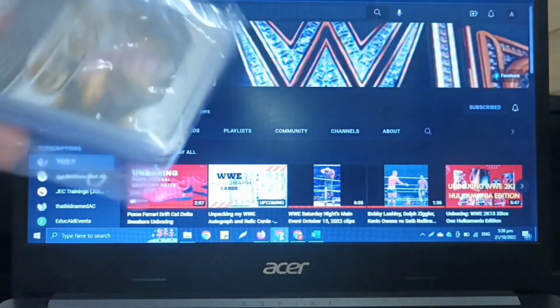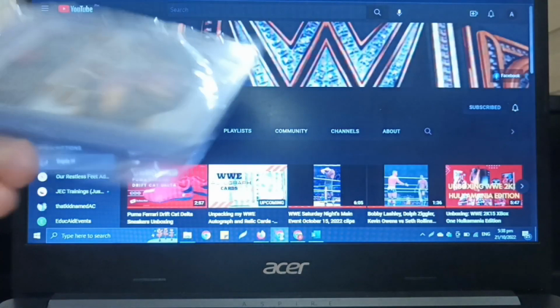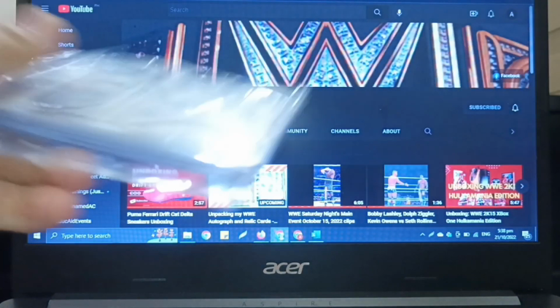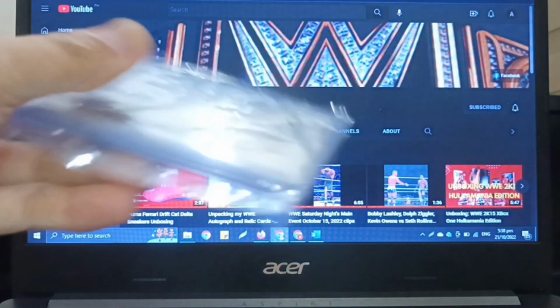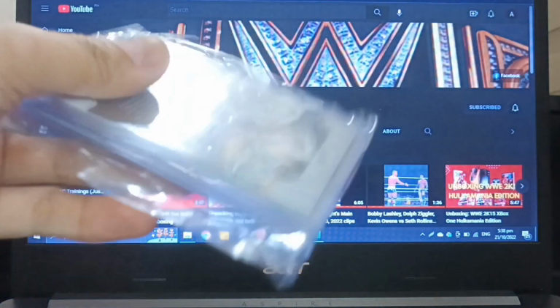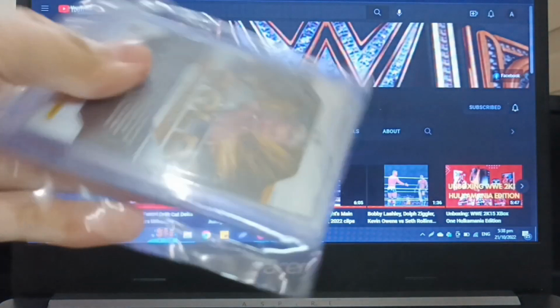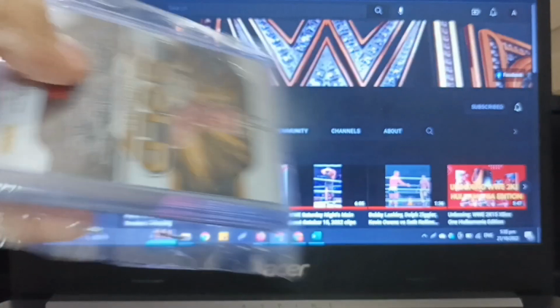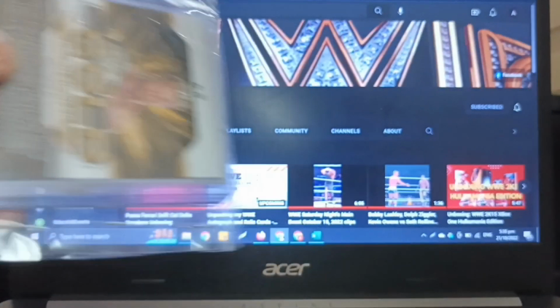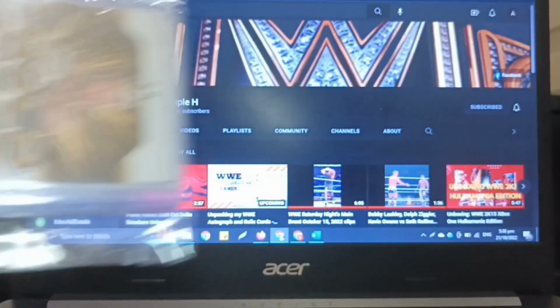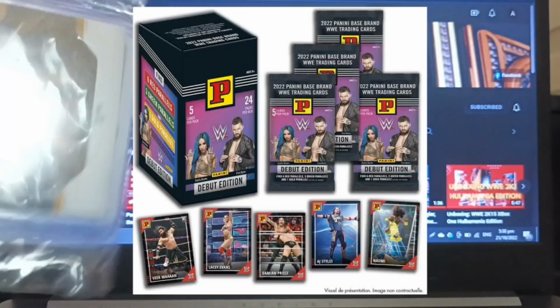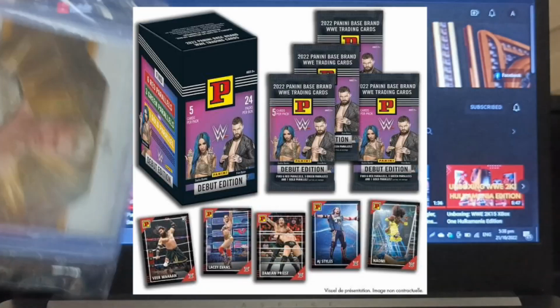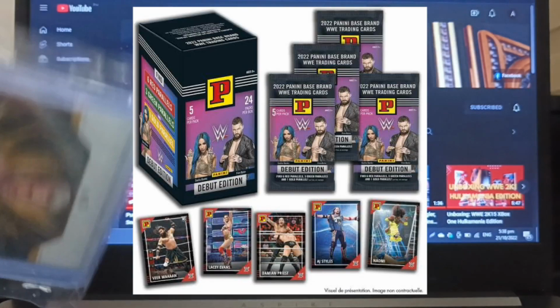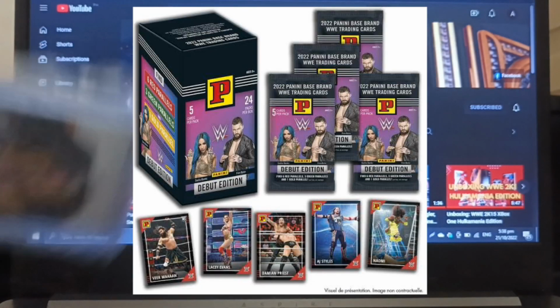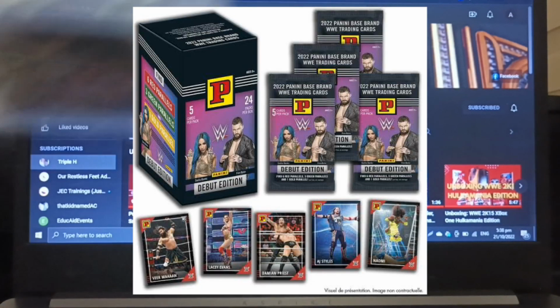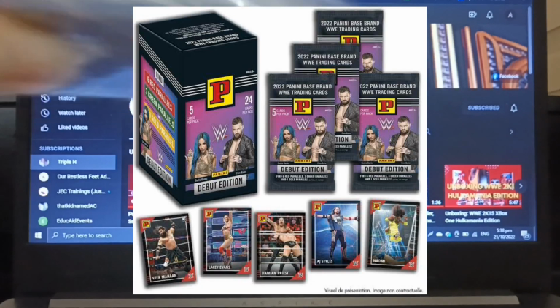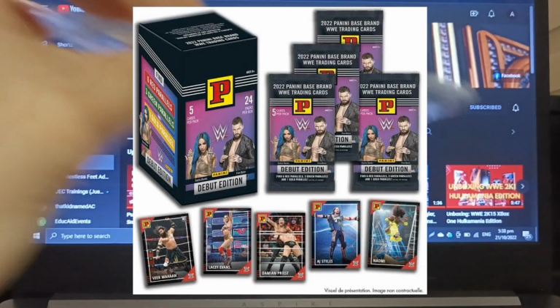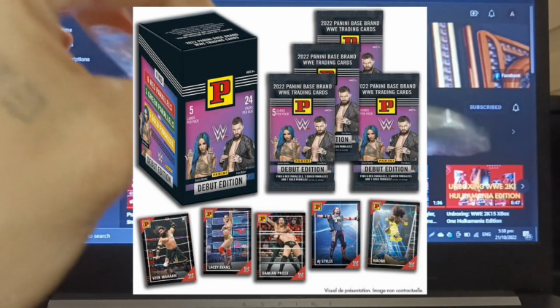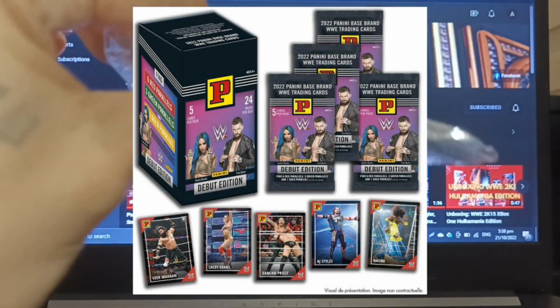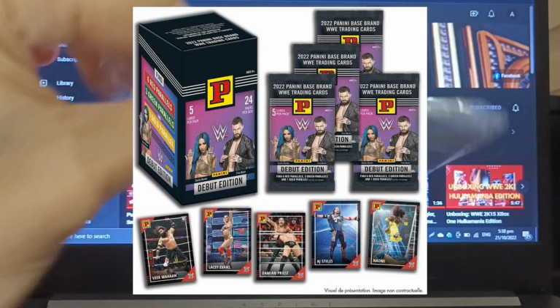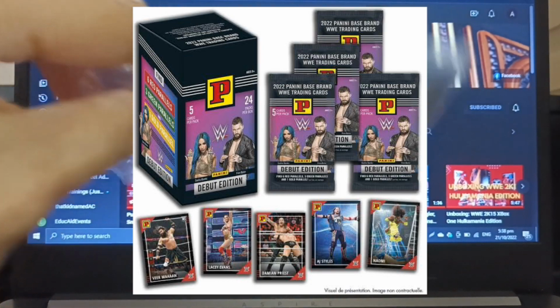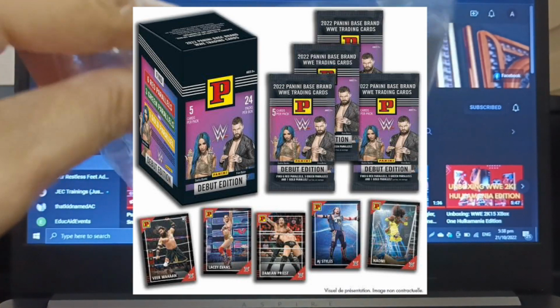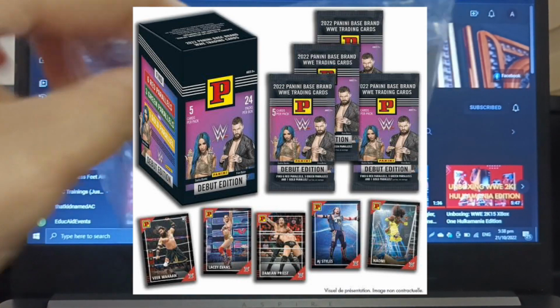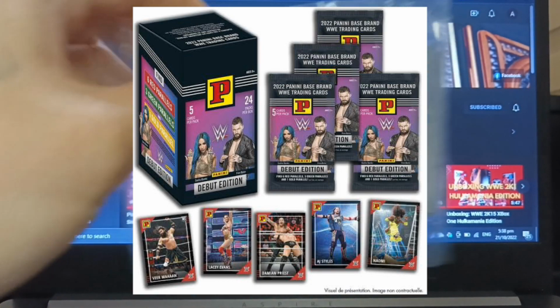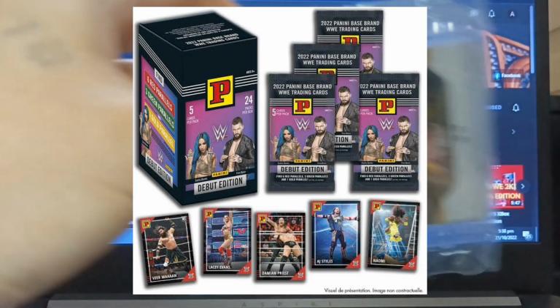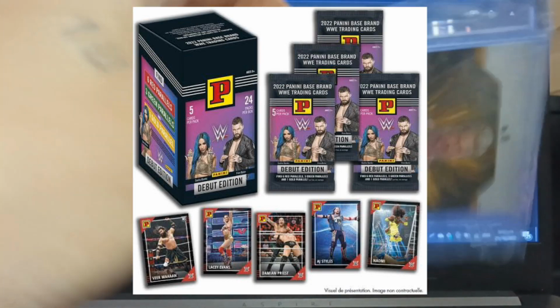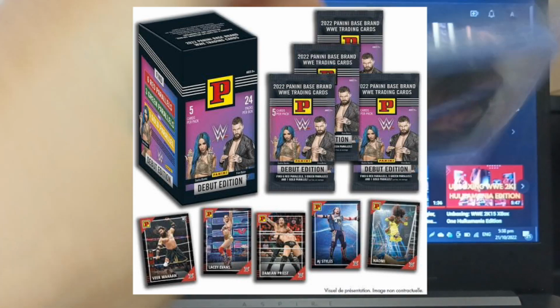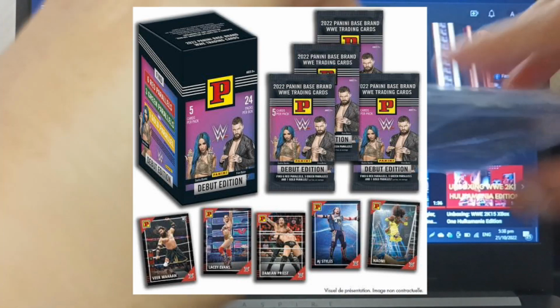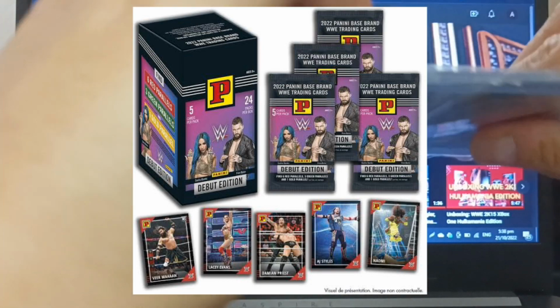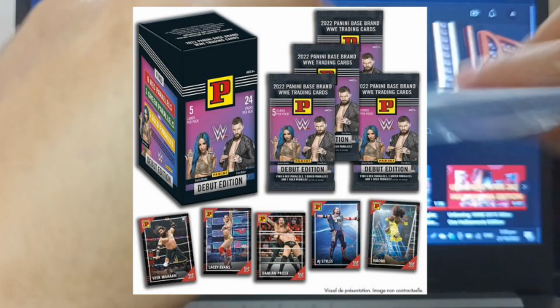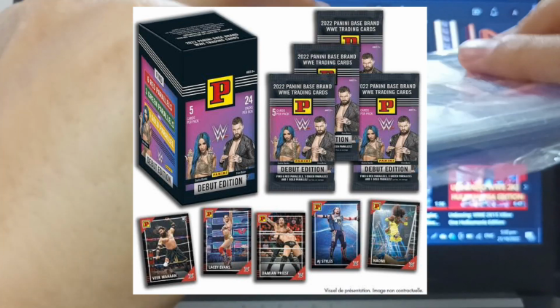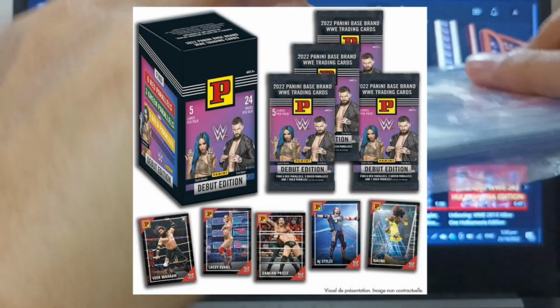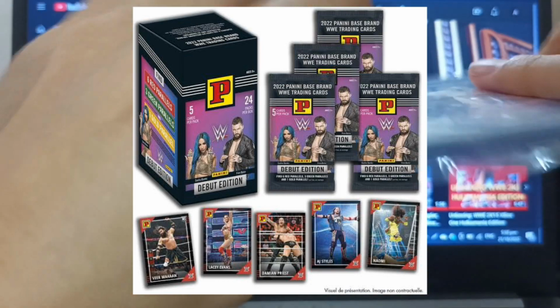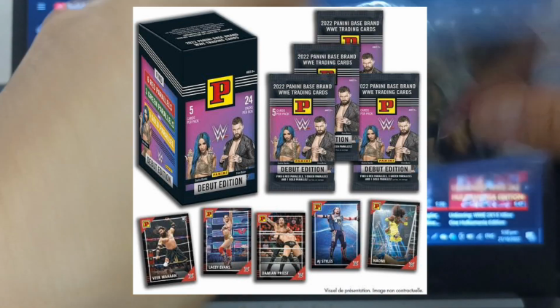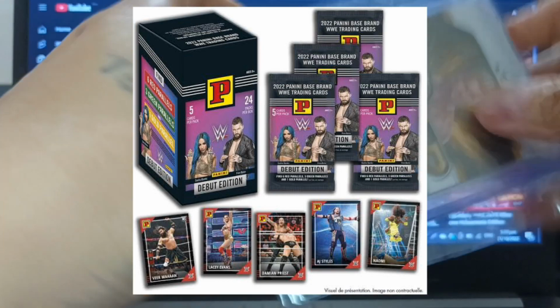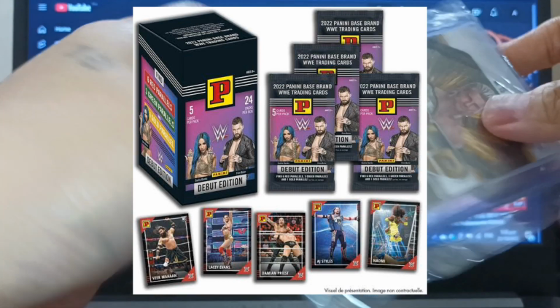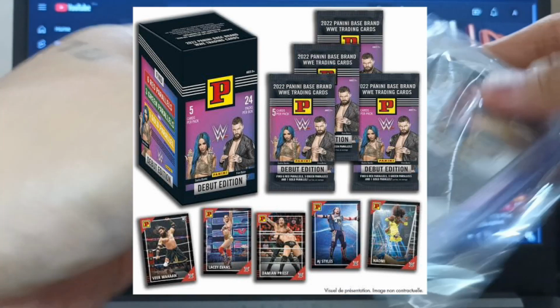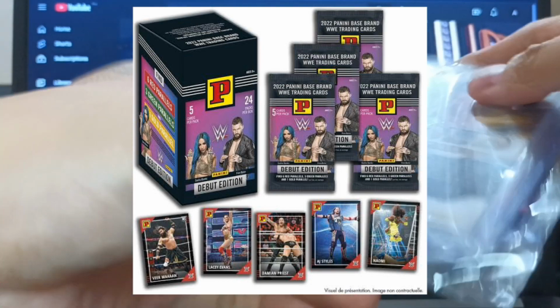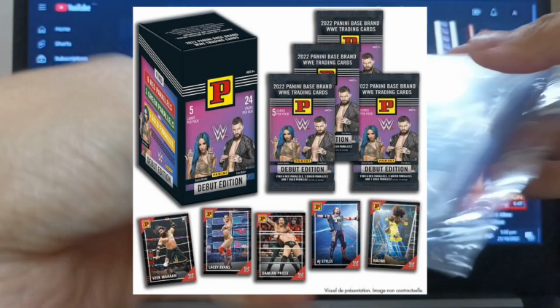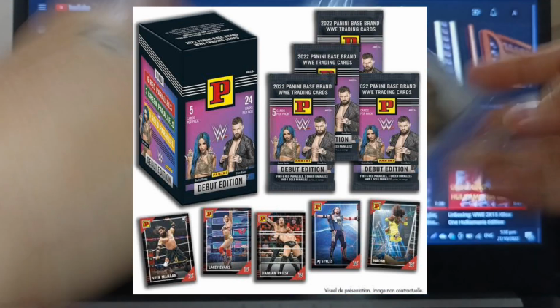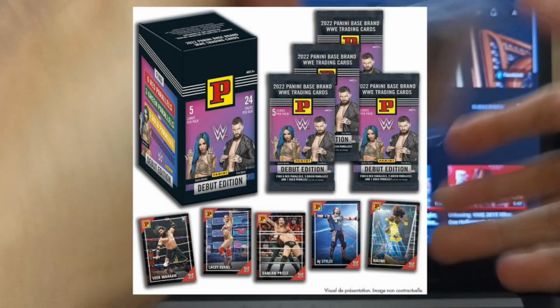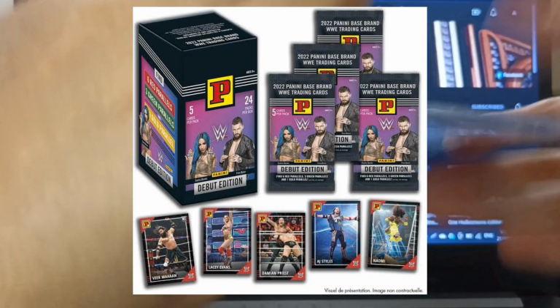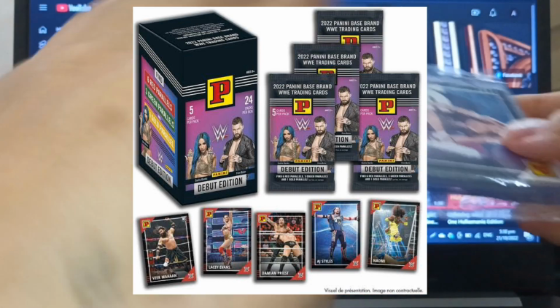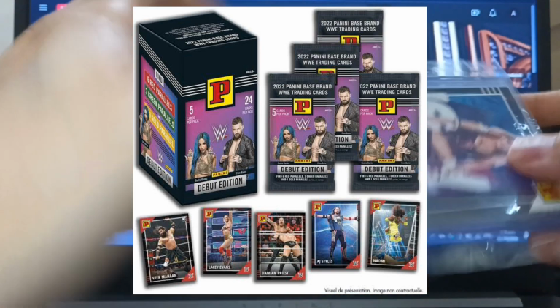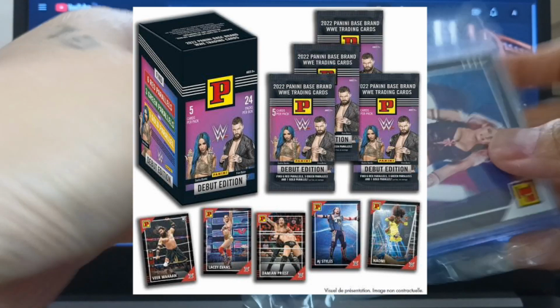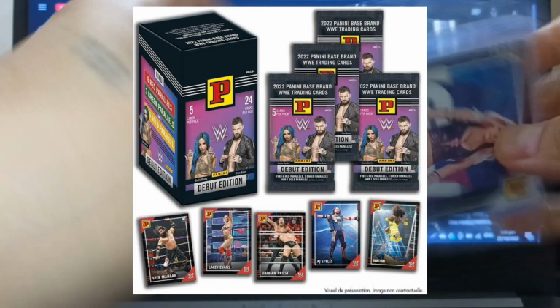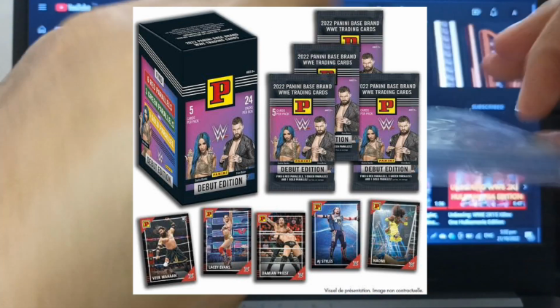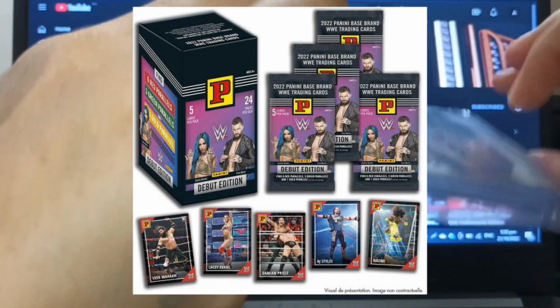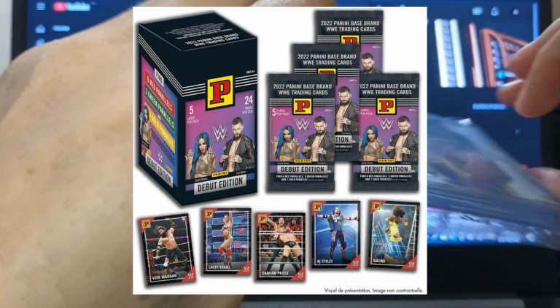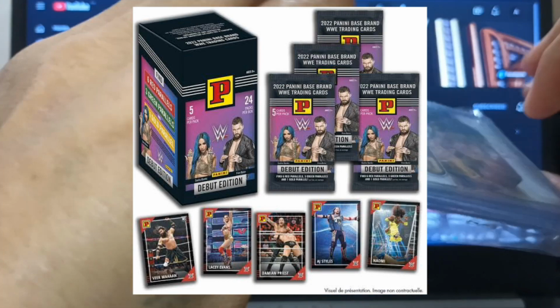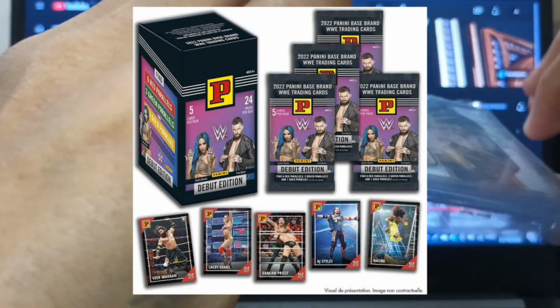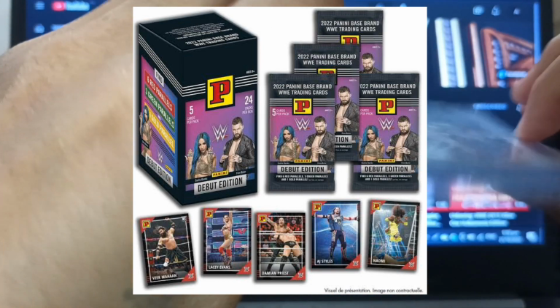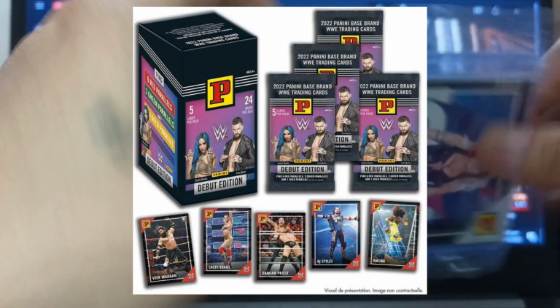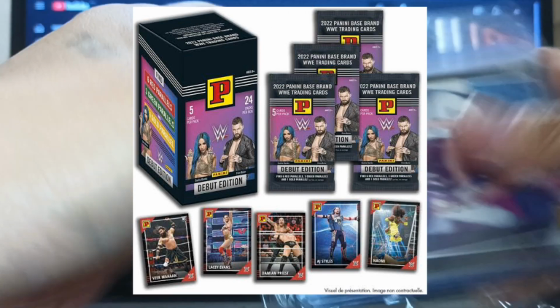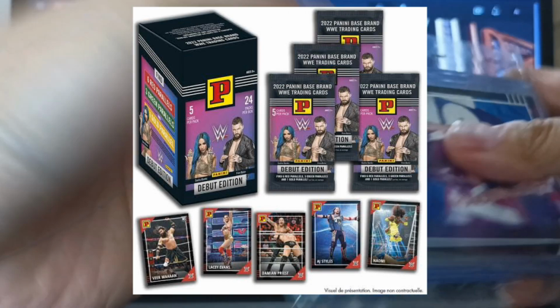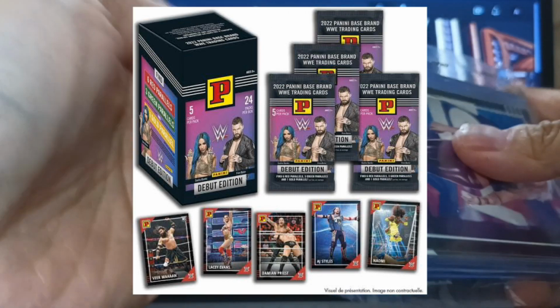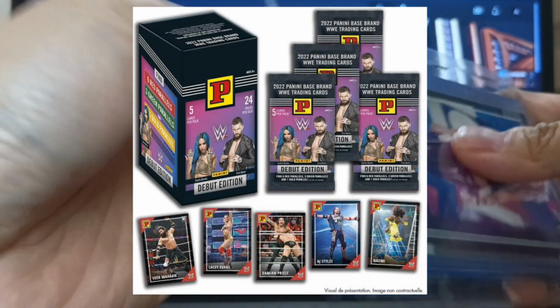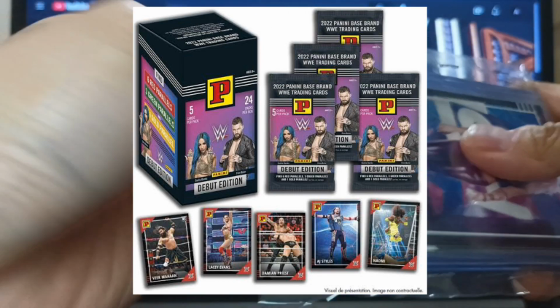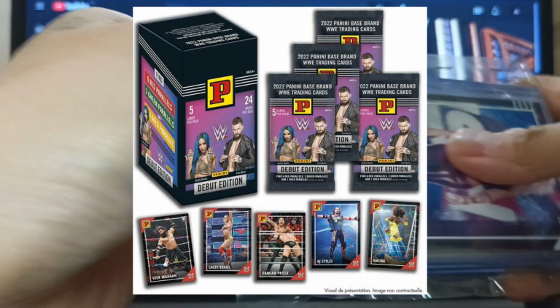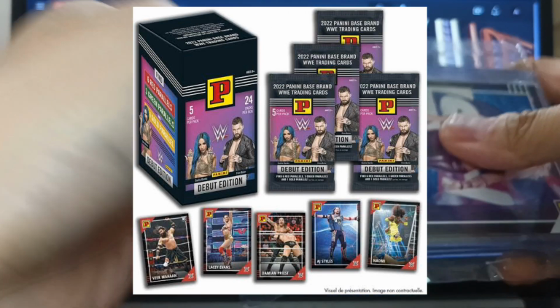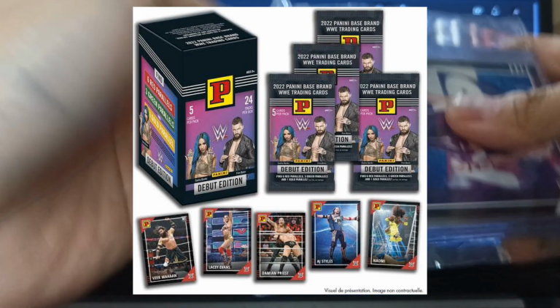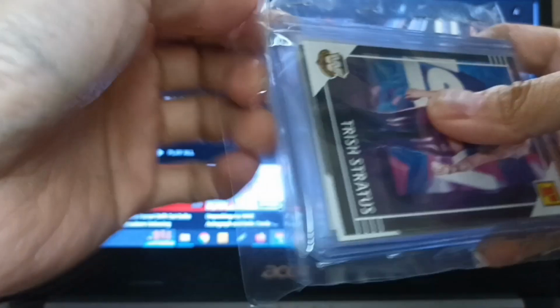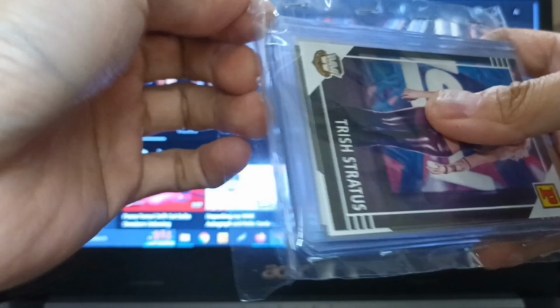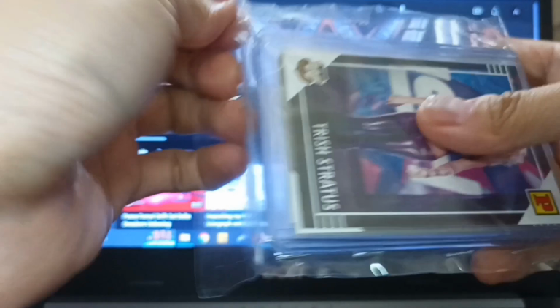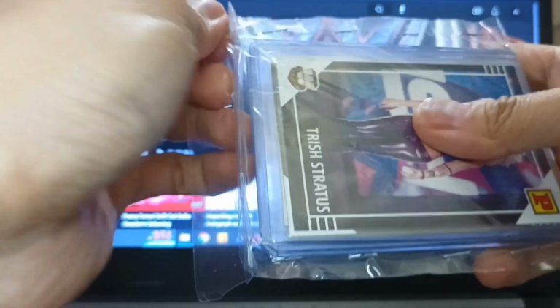I bought Panini Debut Edition cards. With its vintage appearance, it looks like this is their counterpart to the Topps Heritage Series.